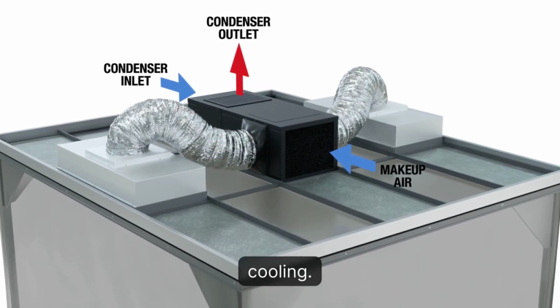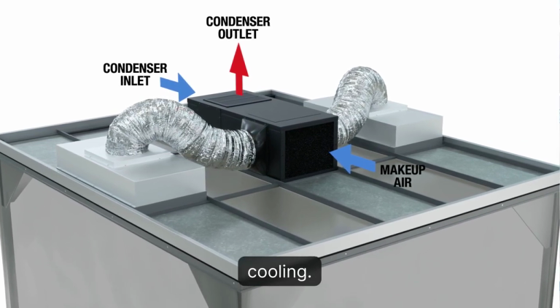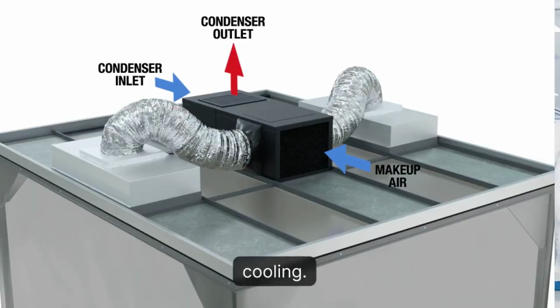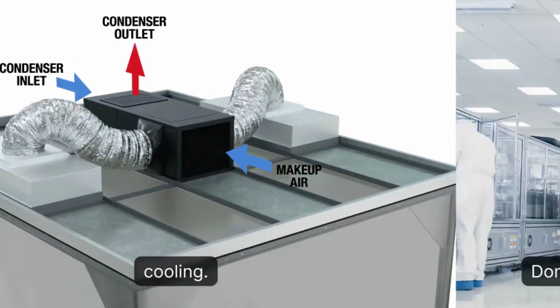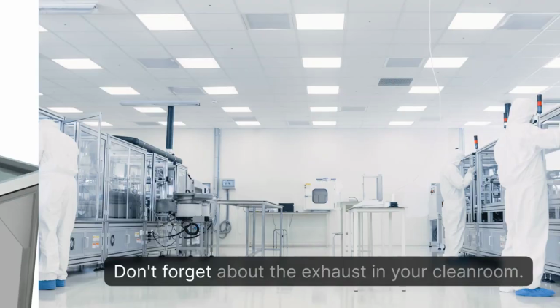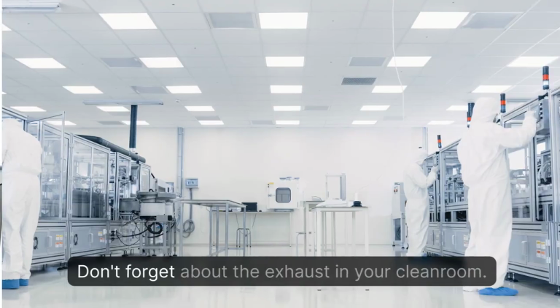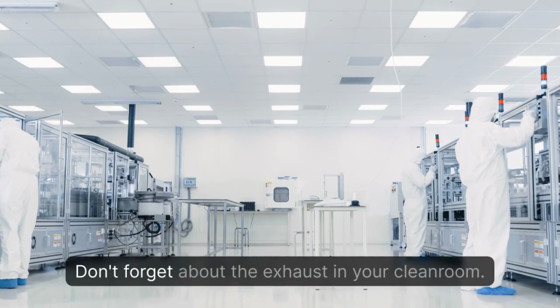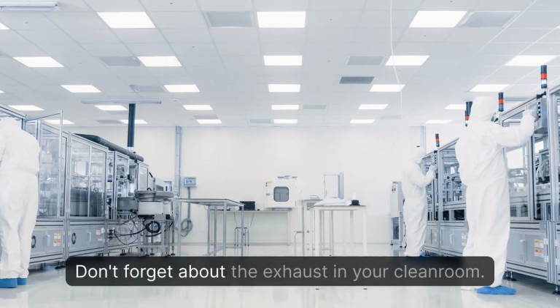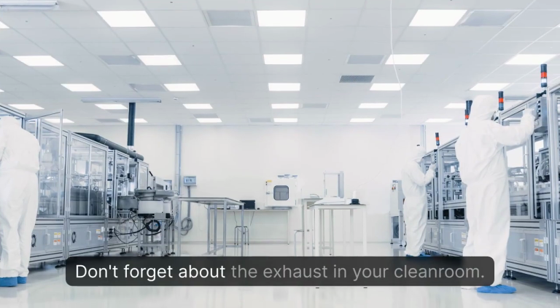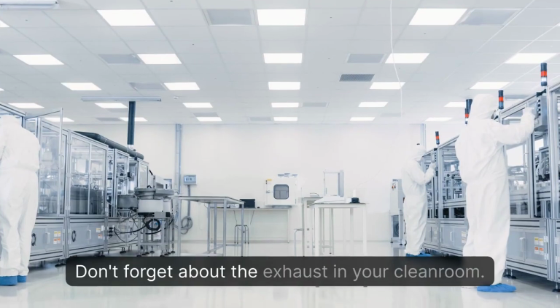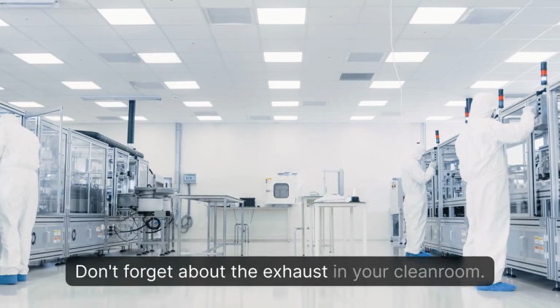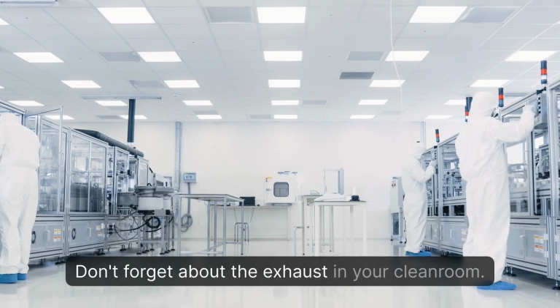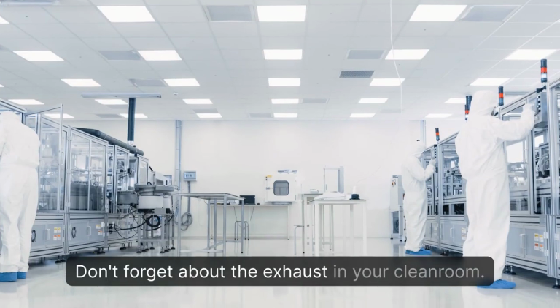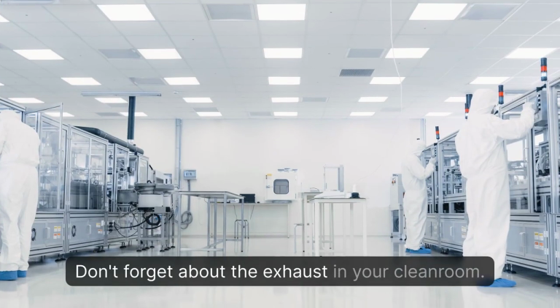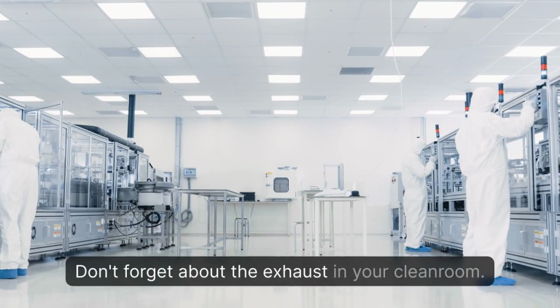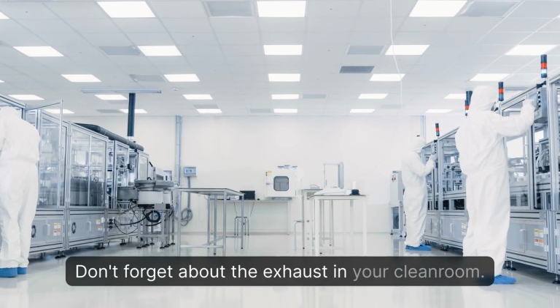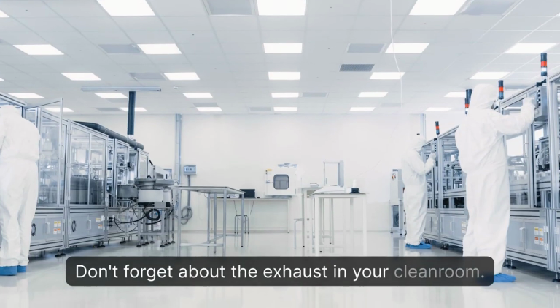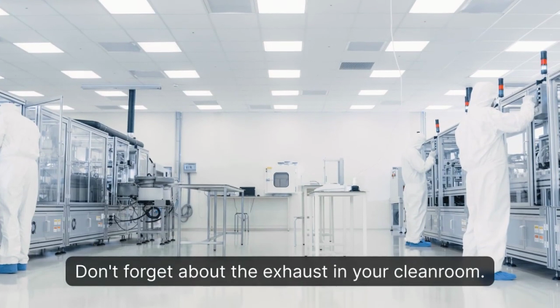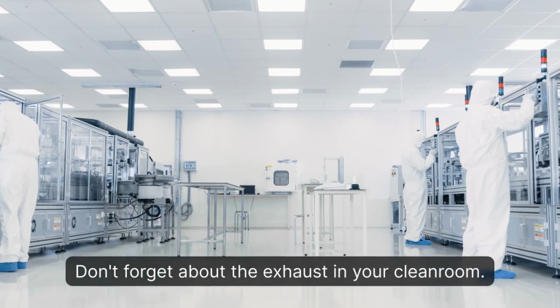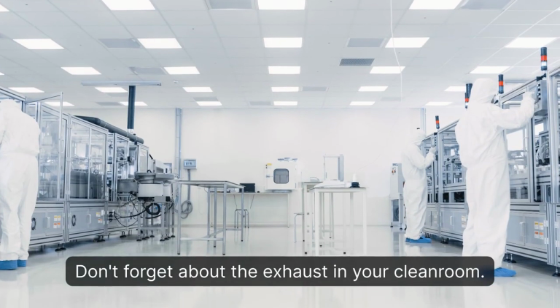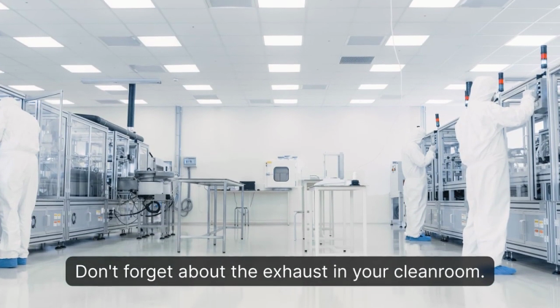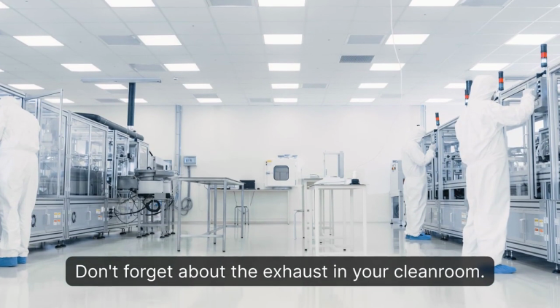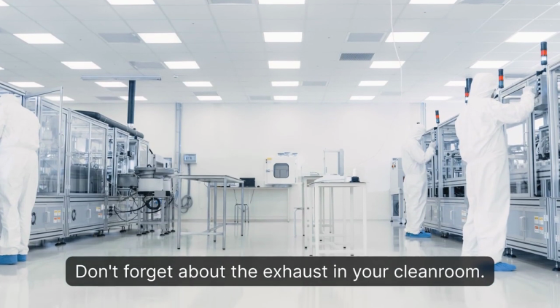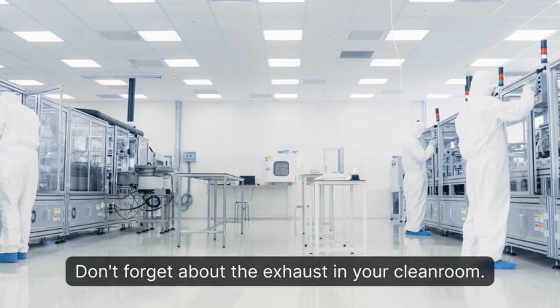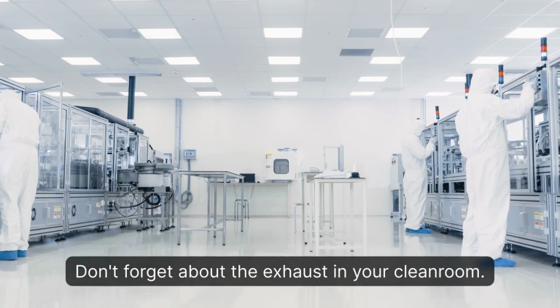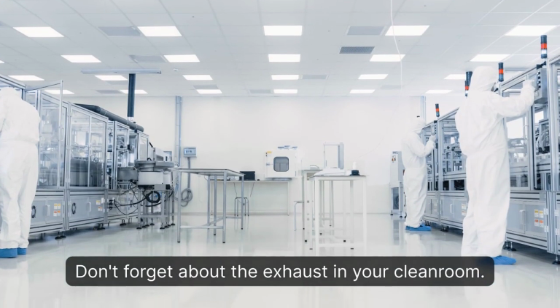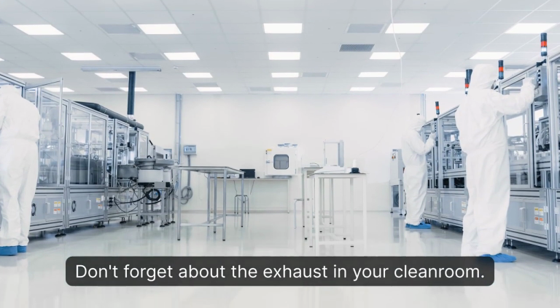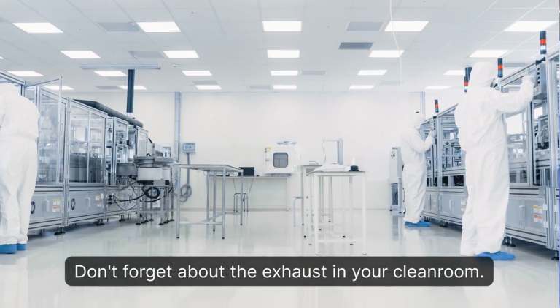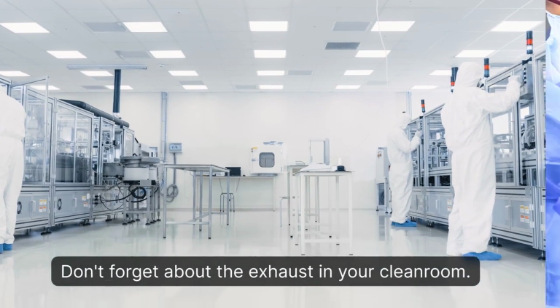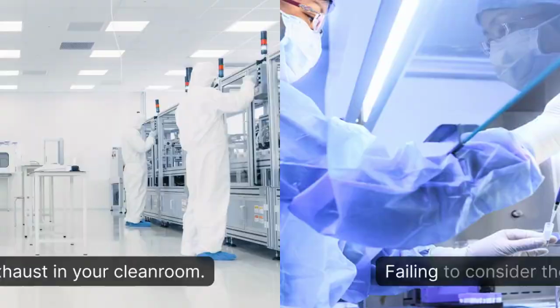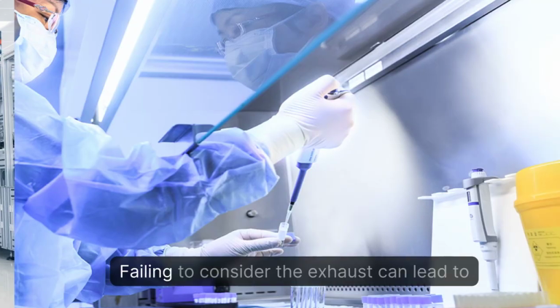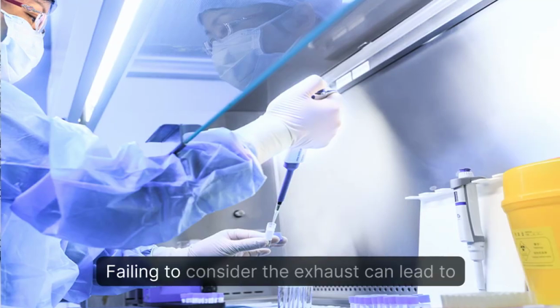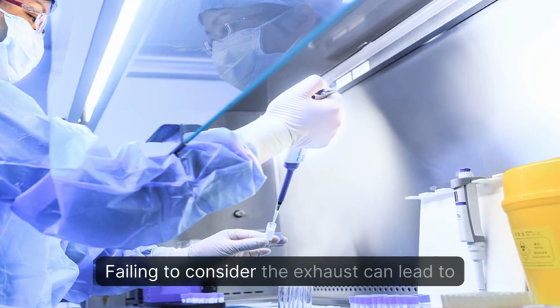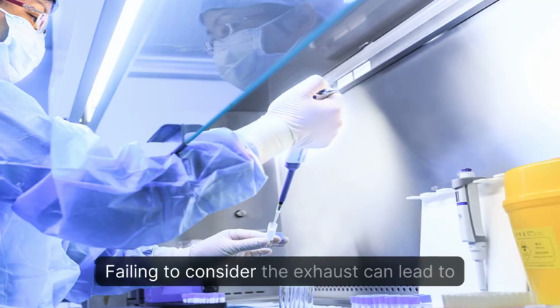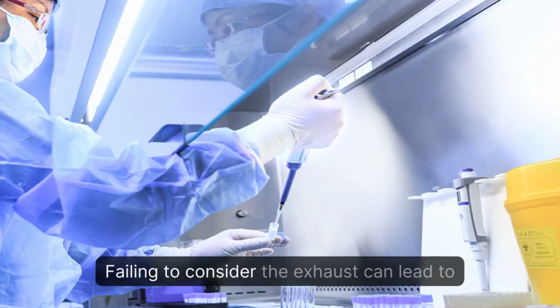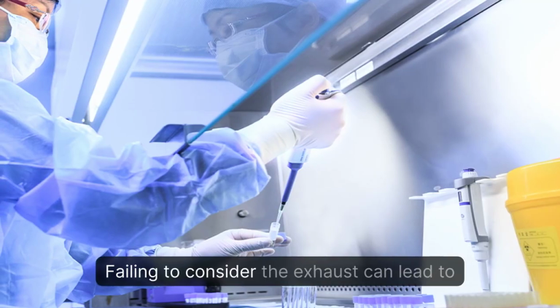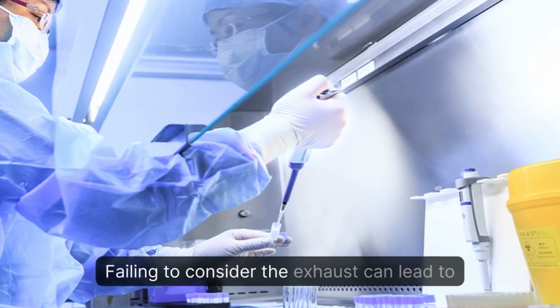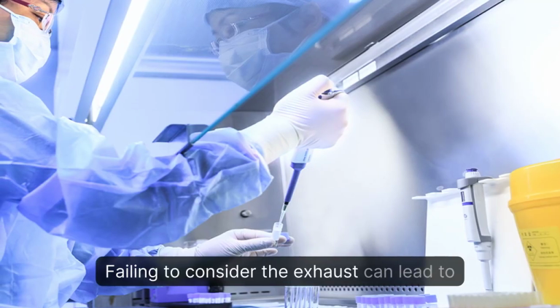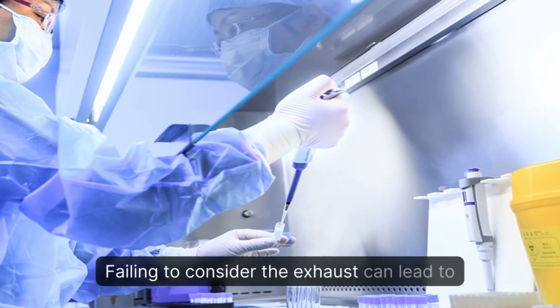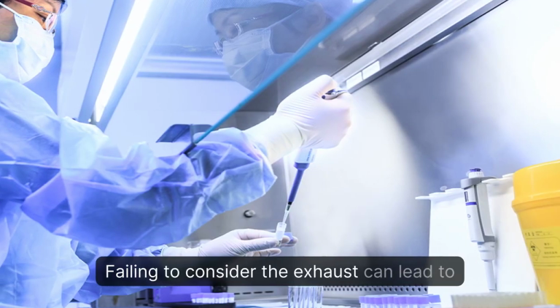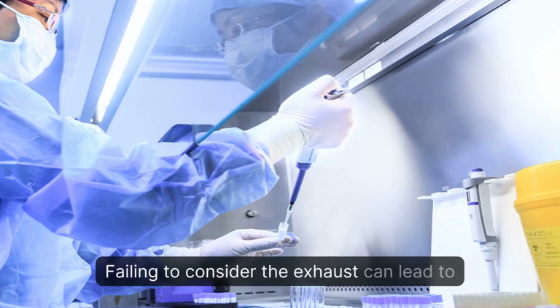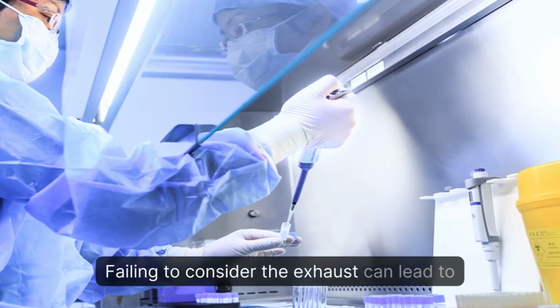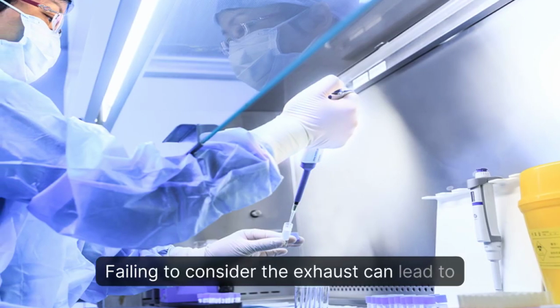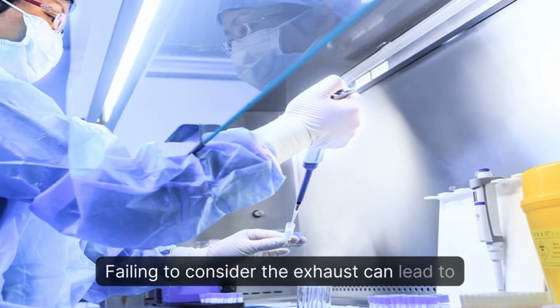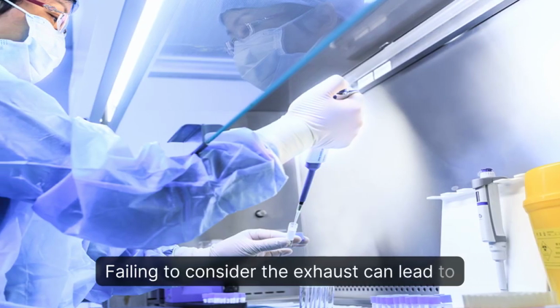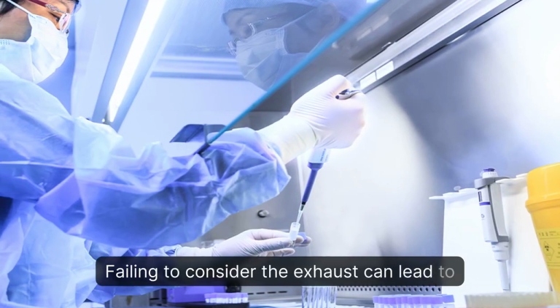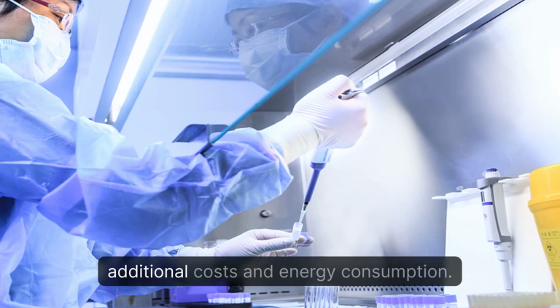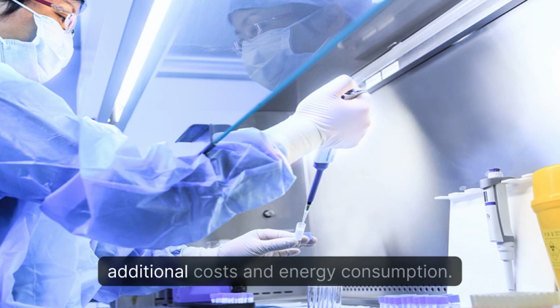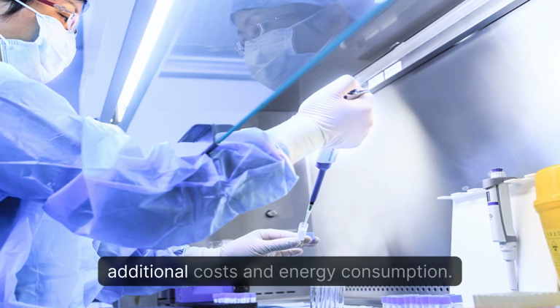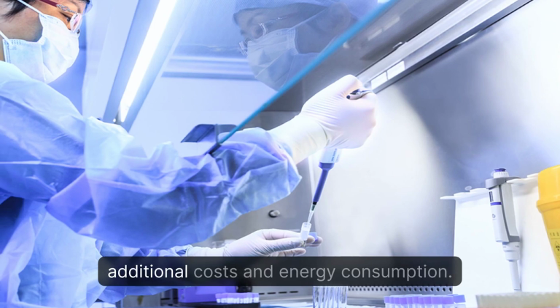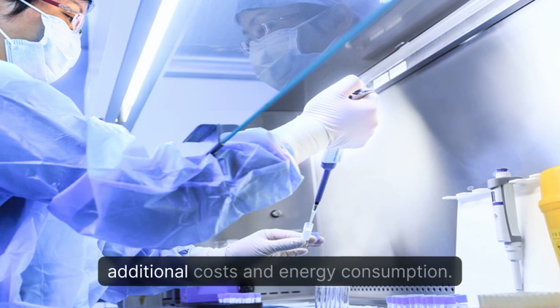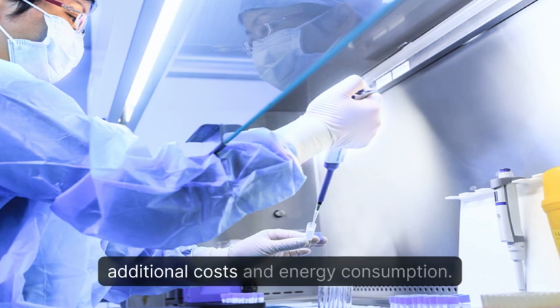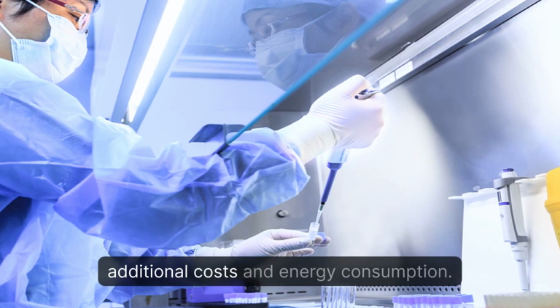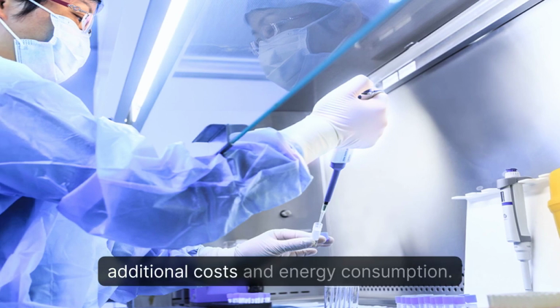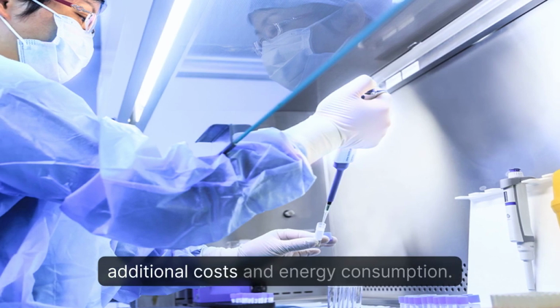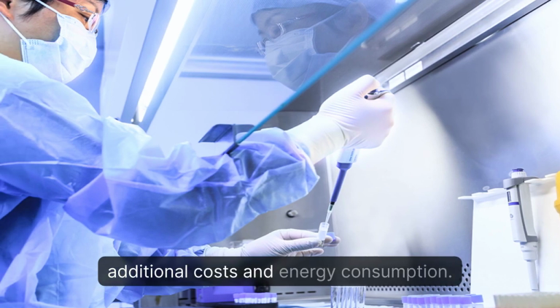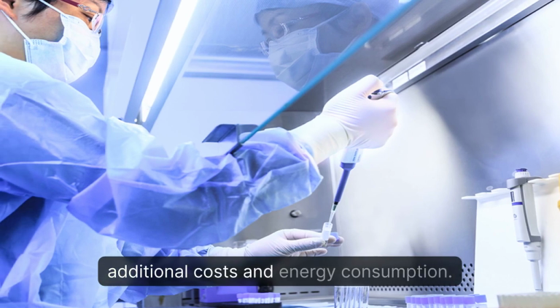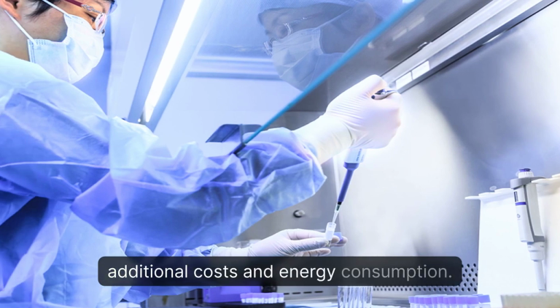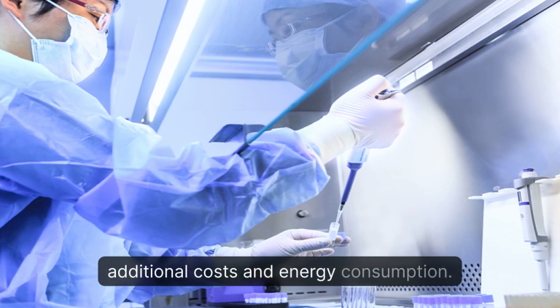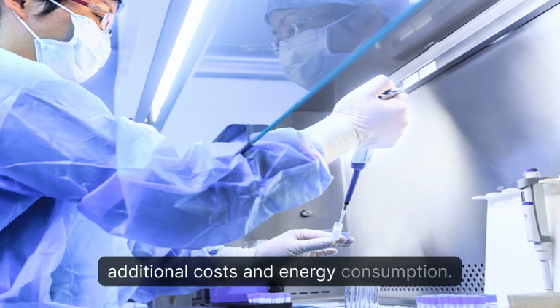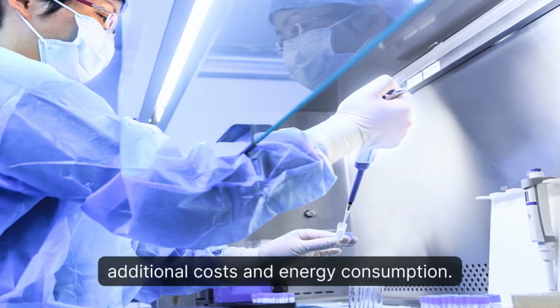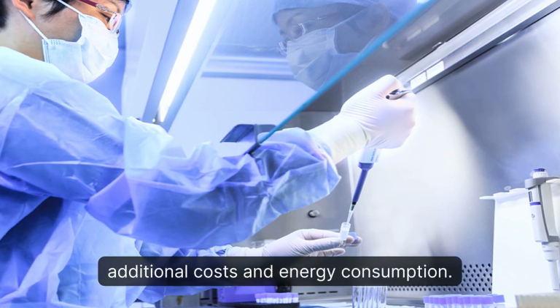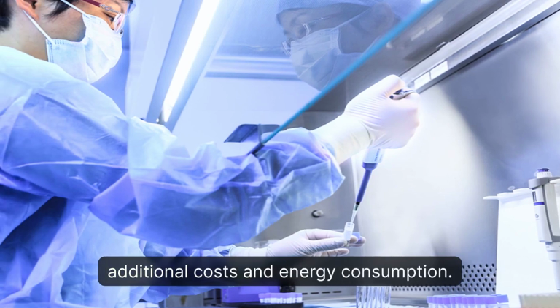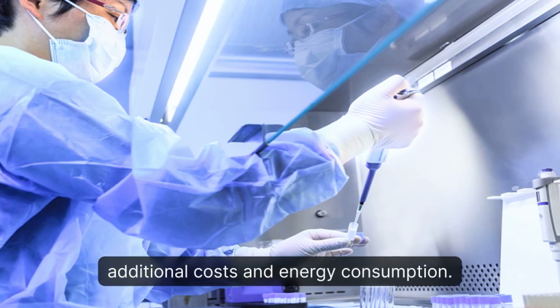Don't forget about the exhaust in your cleanroom. Failing to consider the exhaust can lead to additional costs and energy consumption.